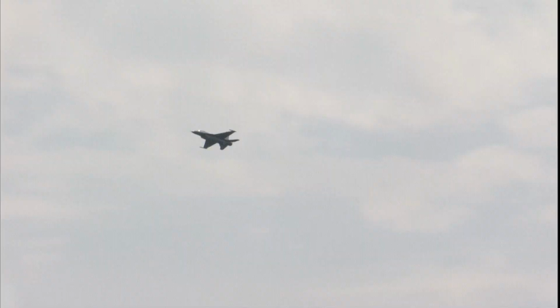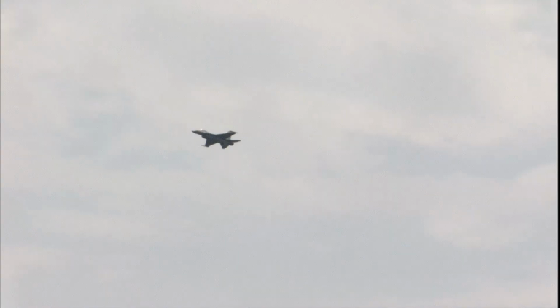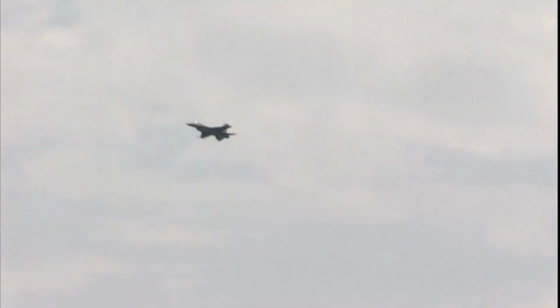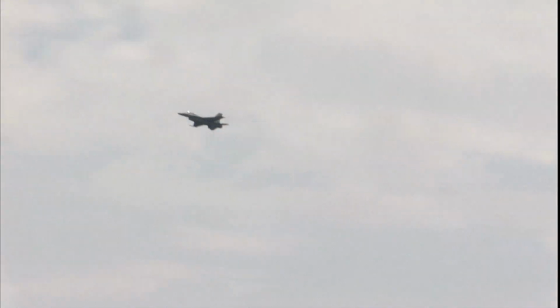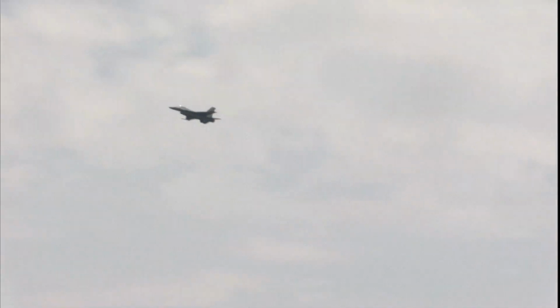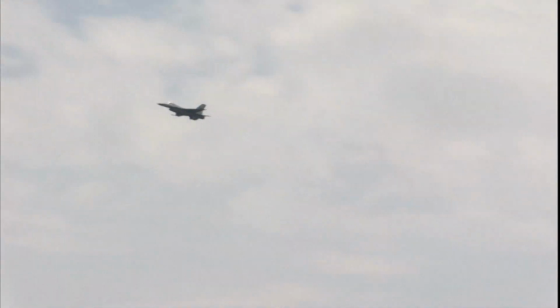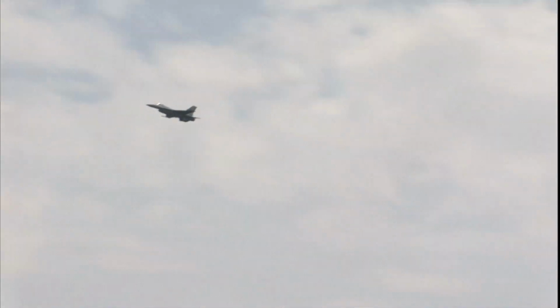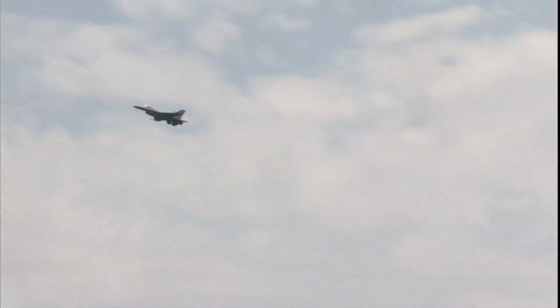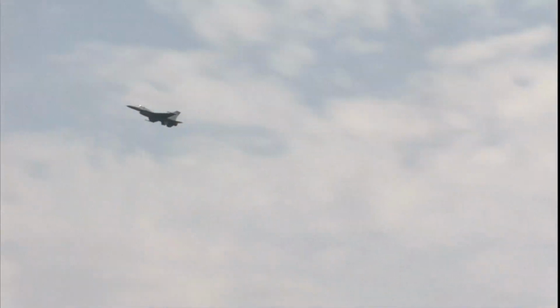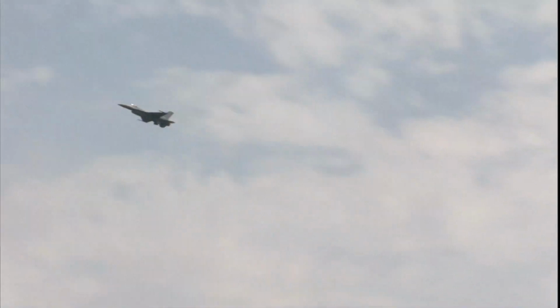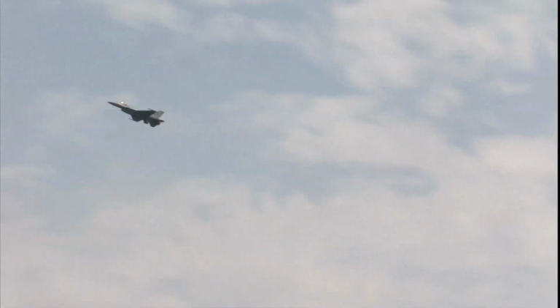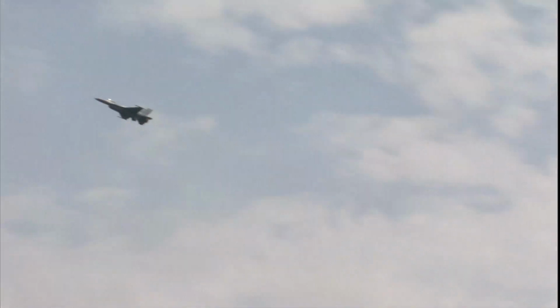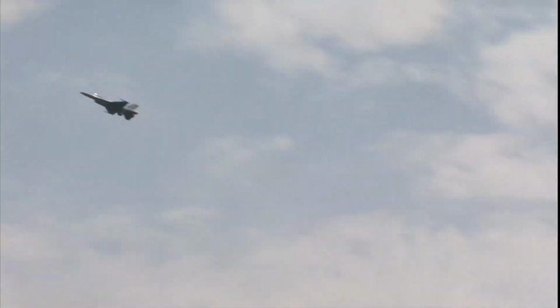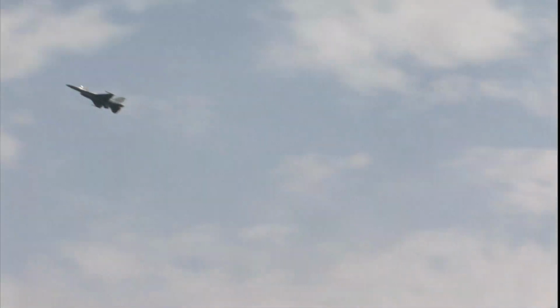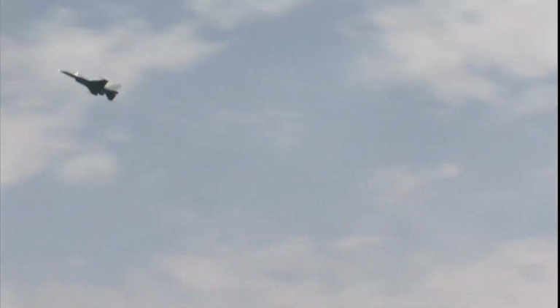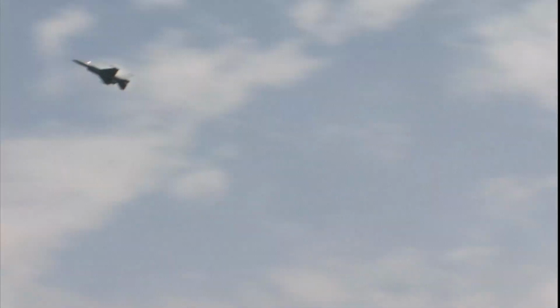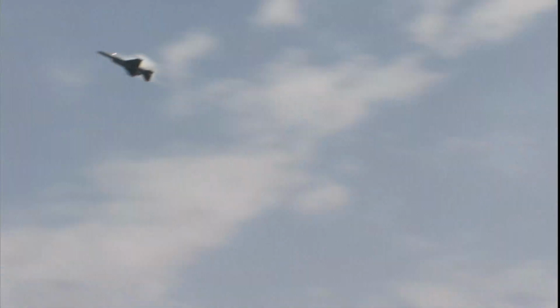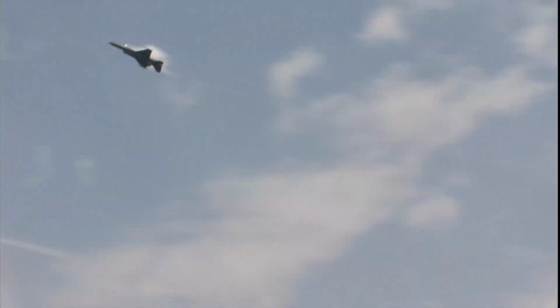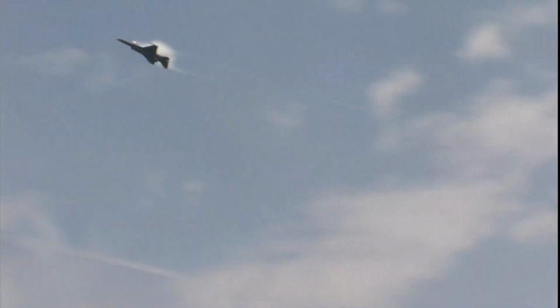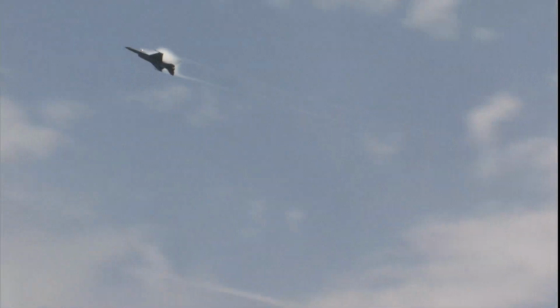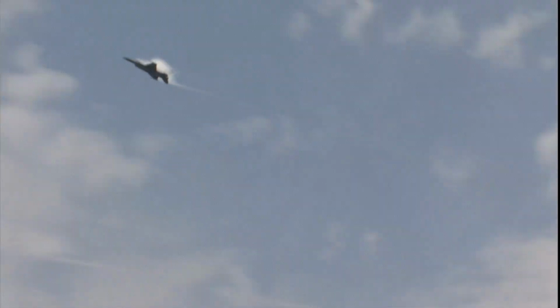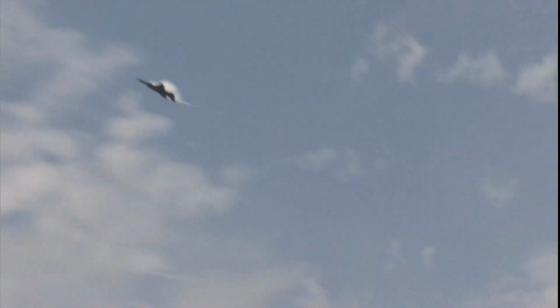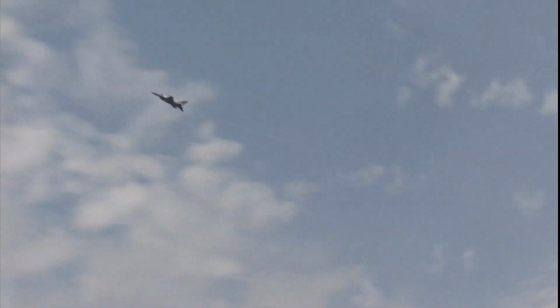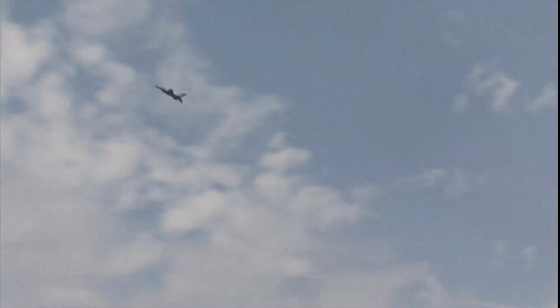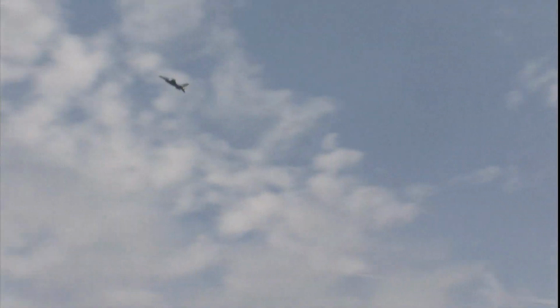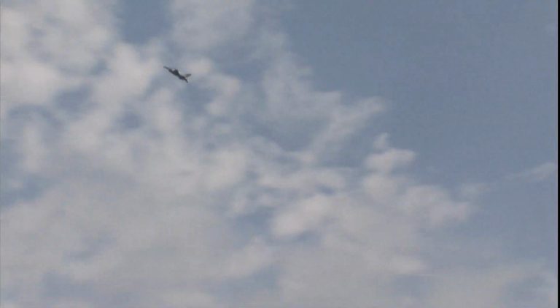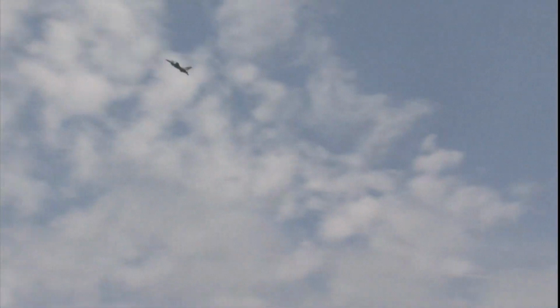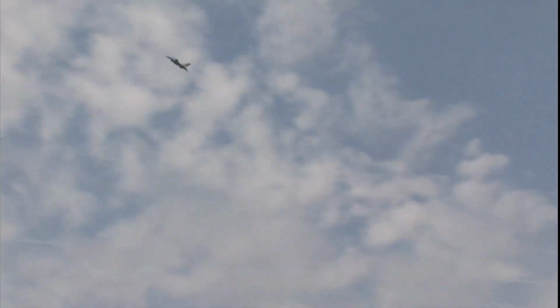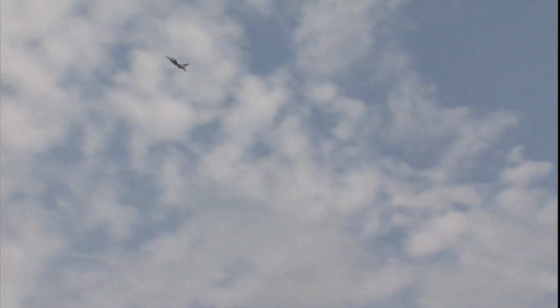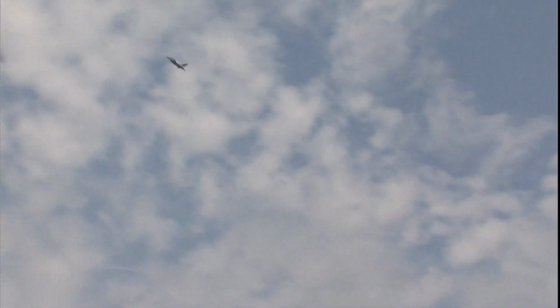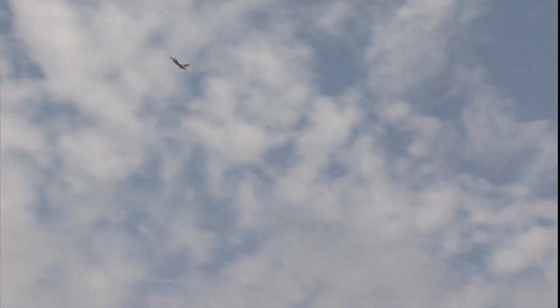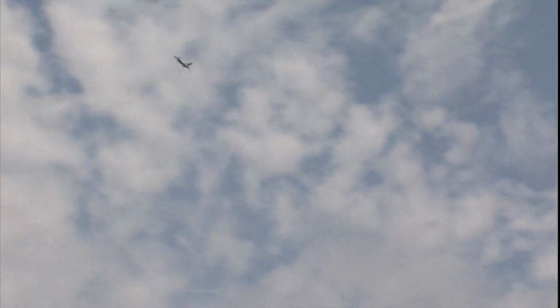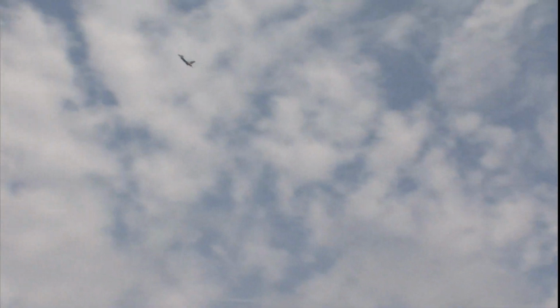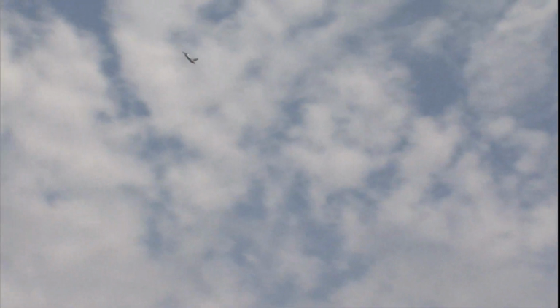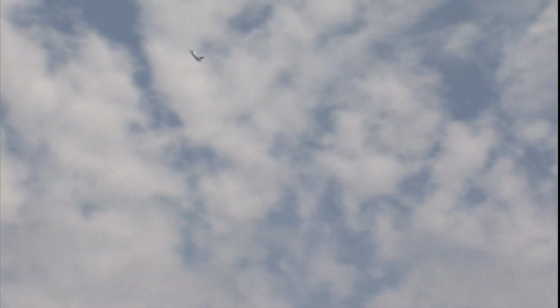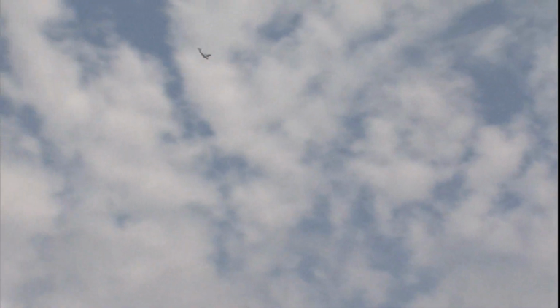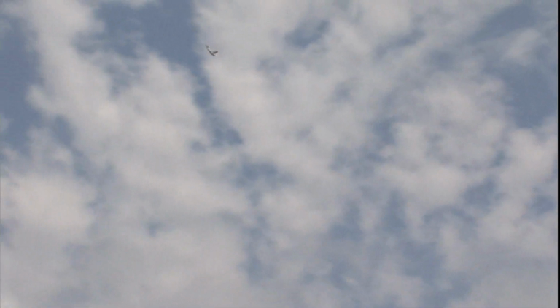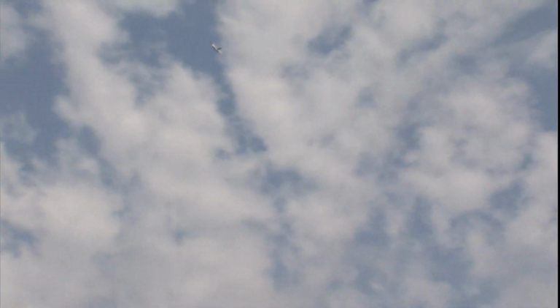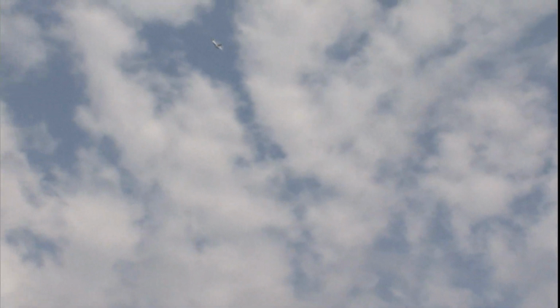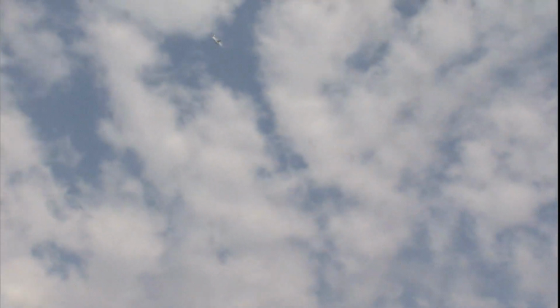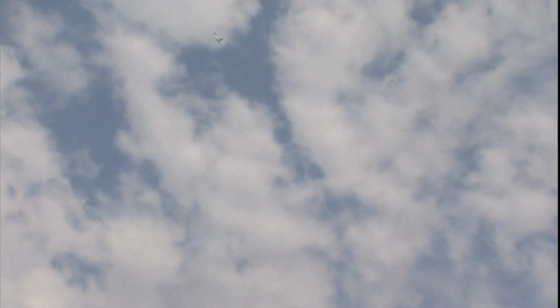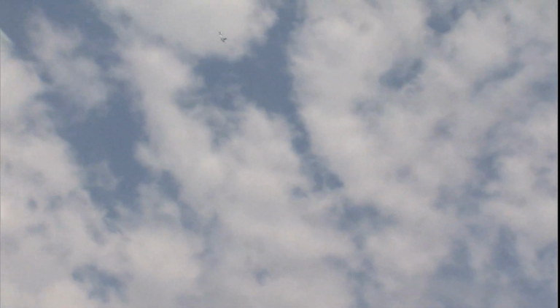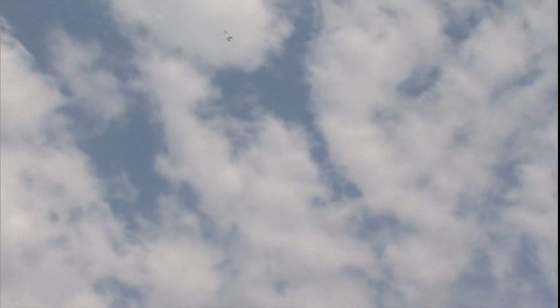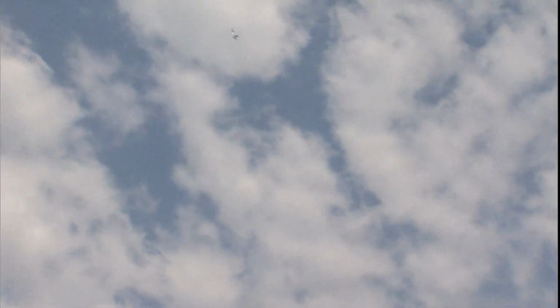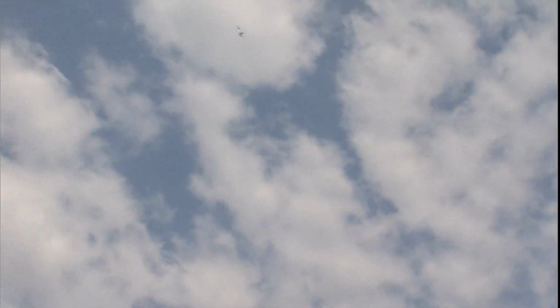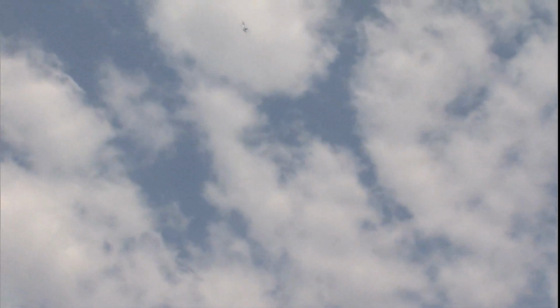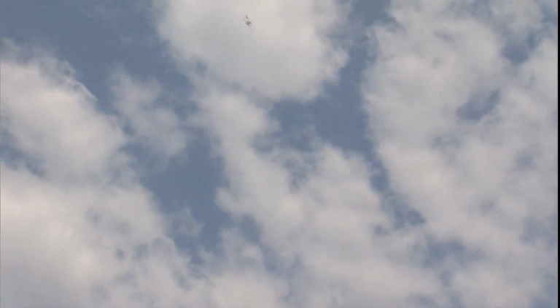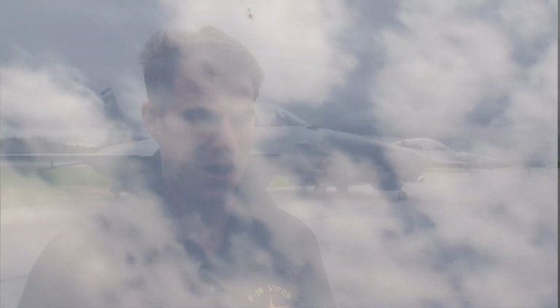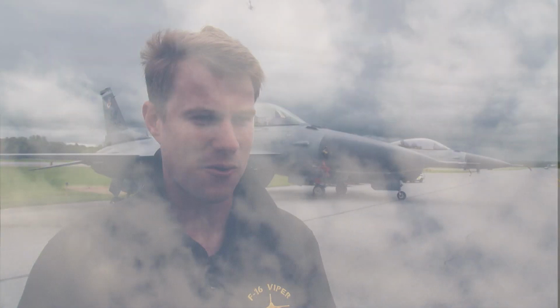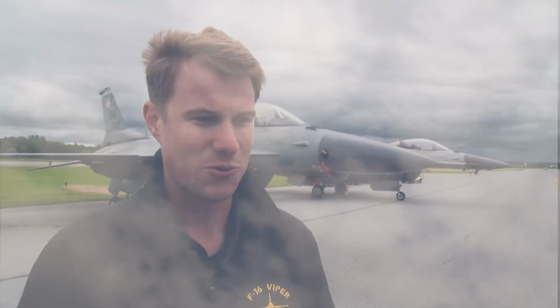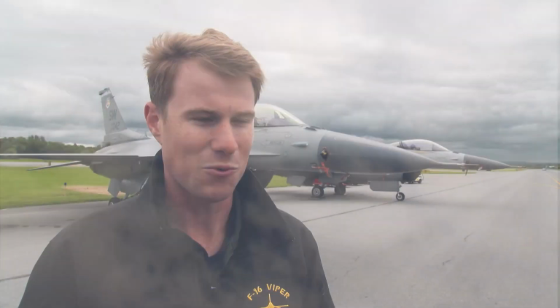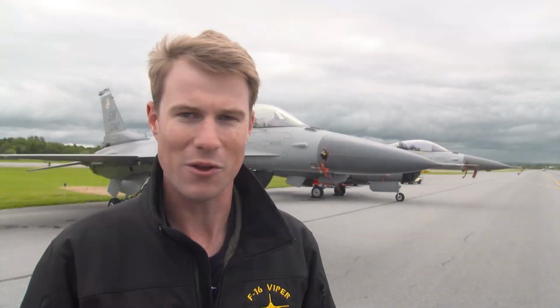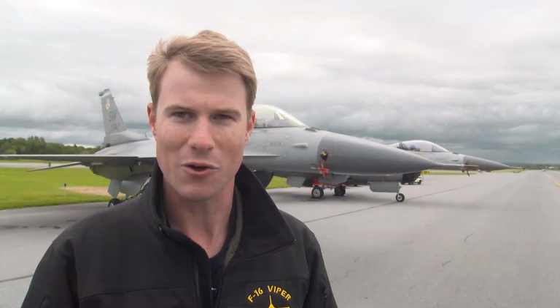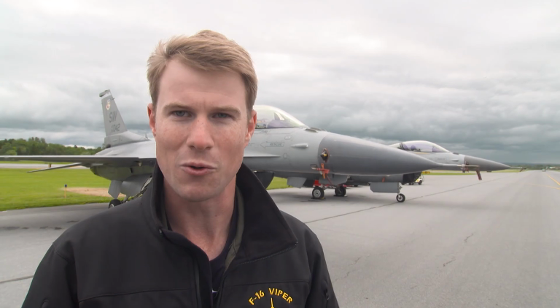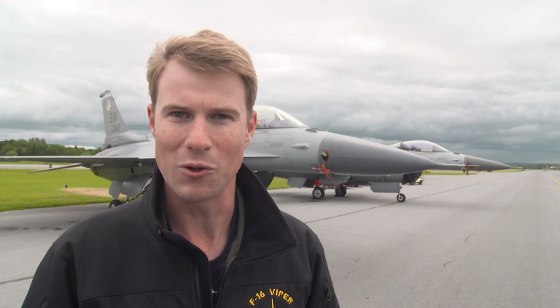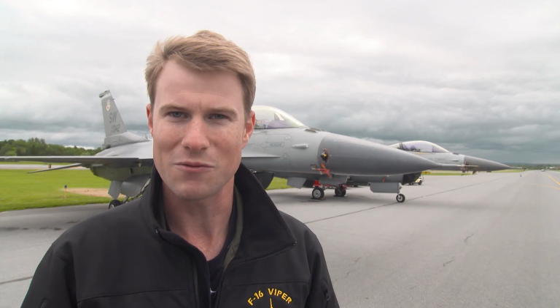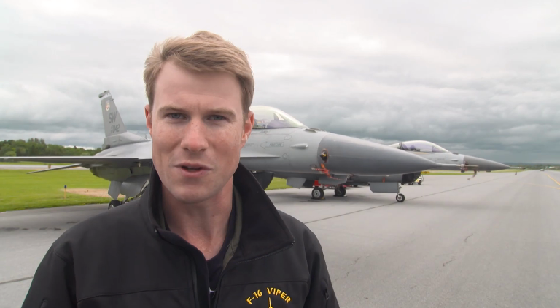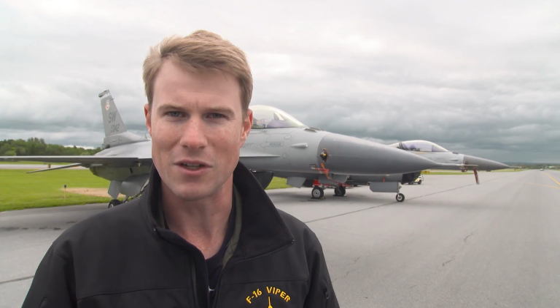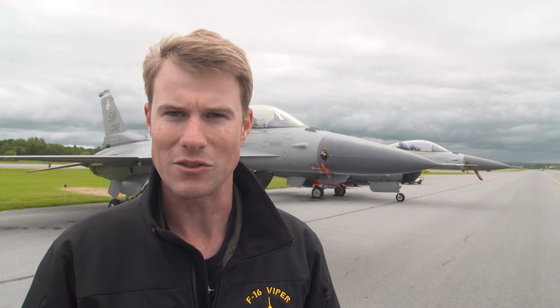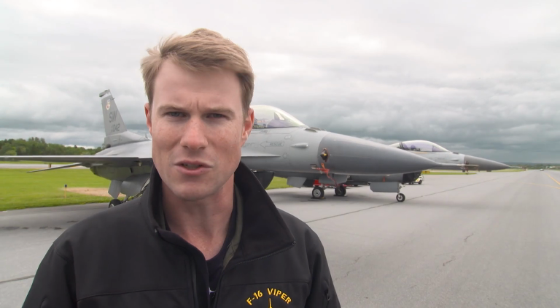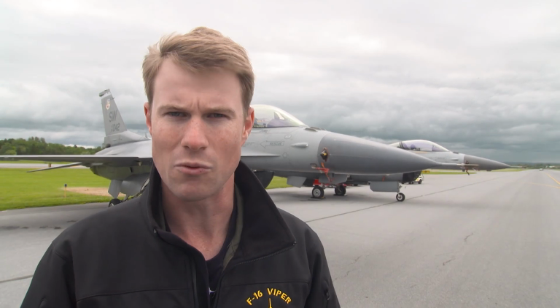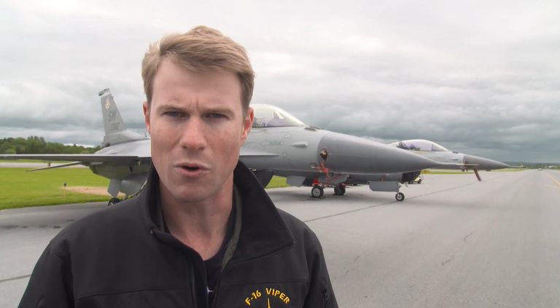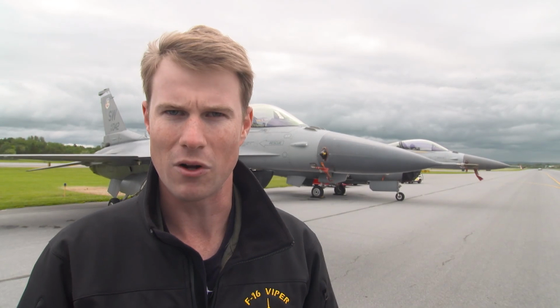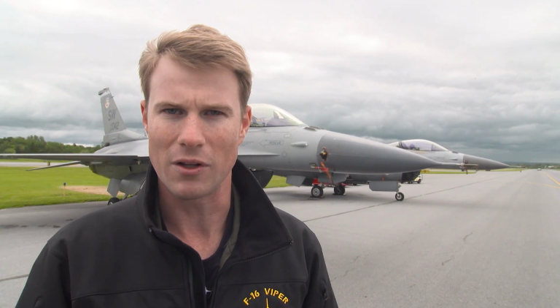The F-16, when you throw it into afterburner, you get kicked back into your seat there a little bit and it's one of the coolest feelings in the world.